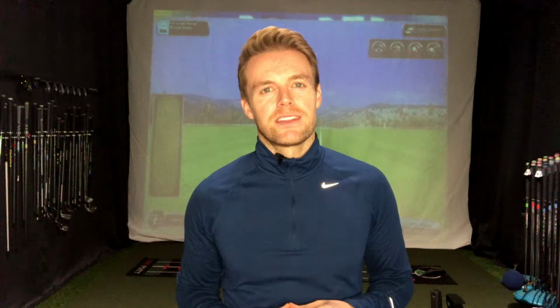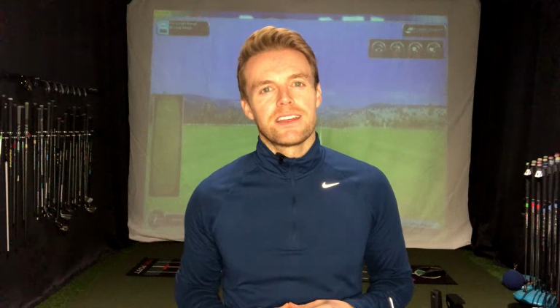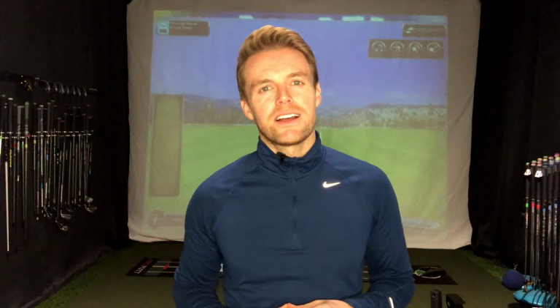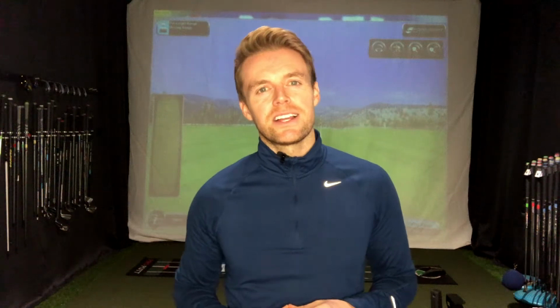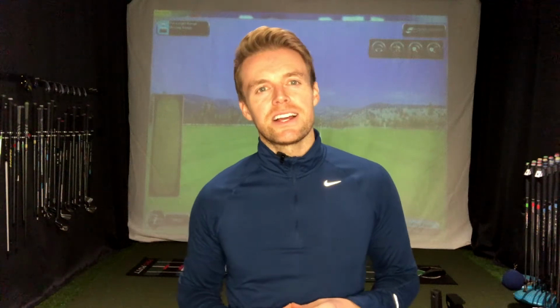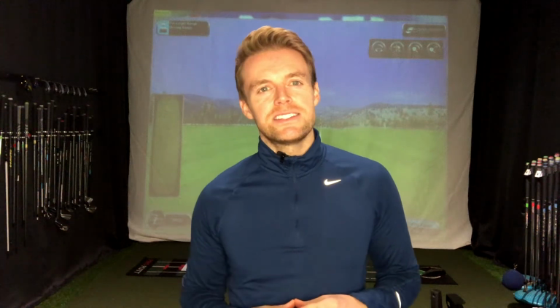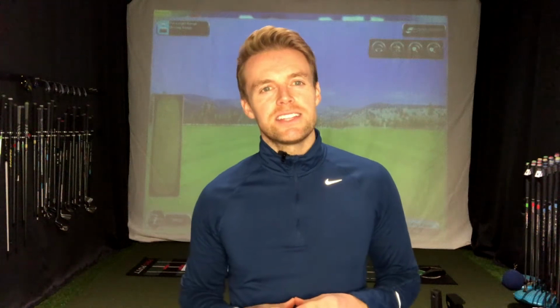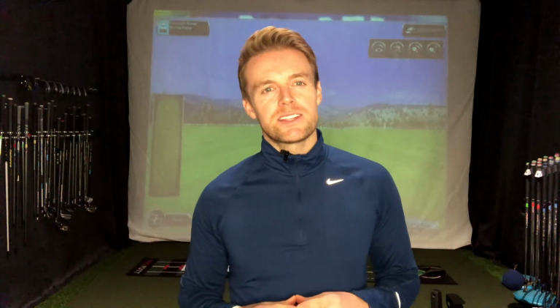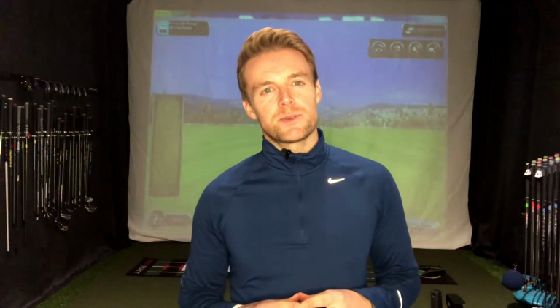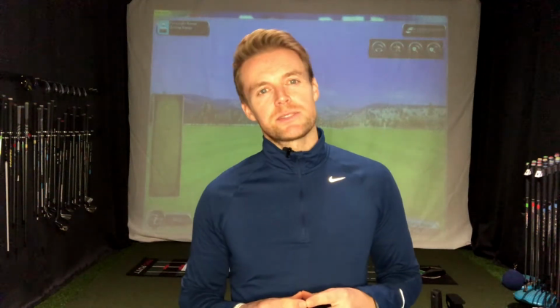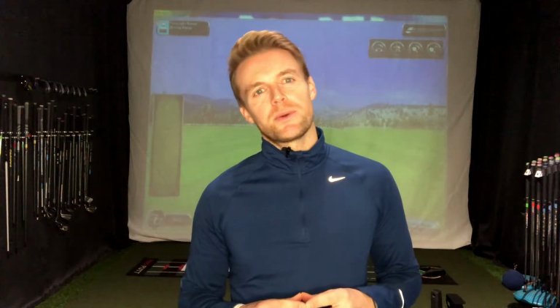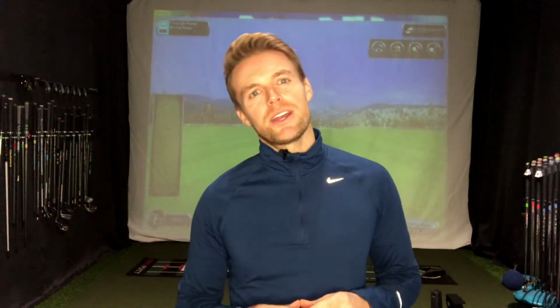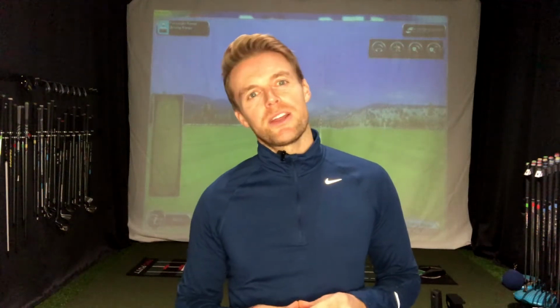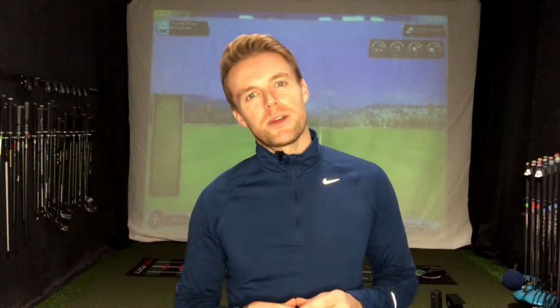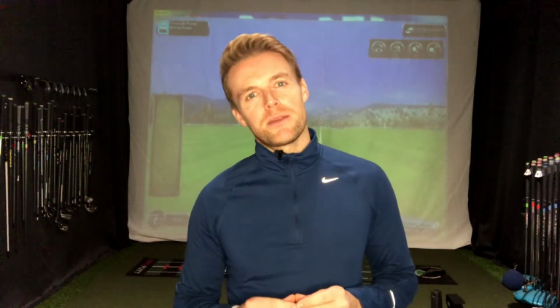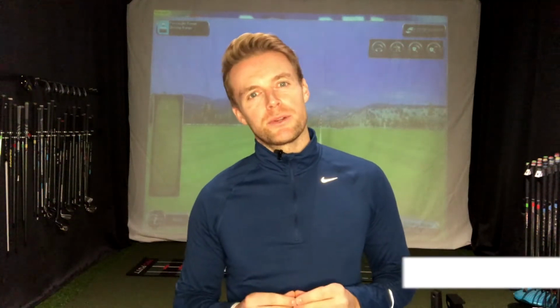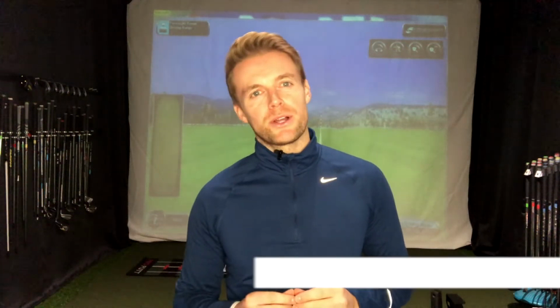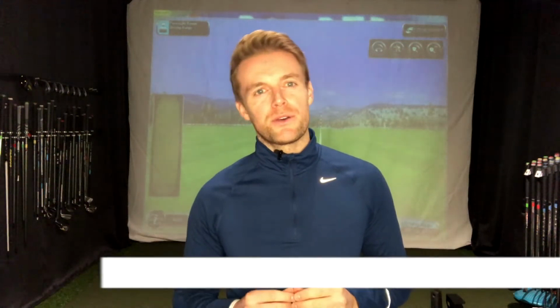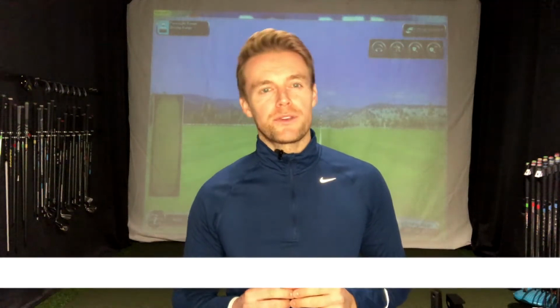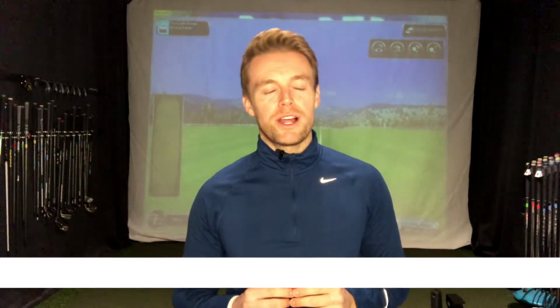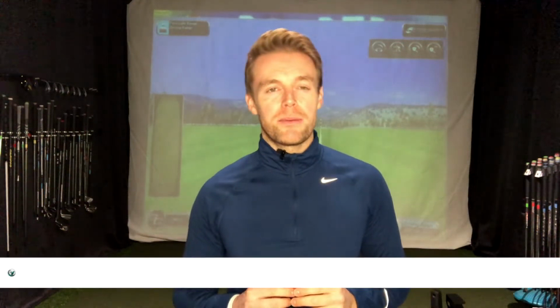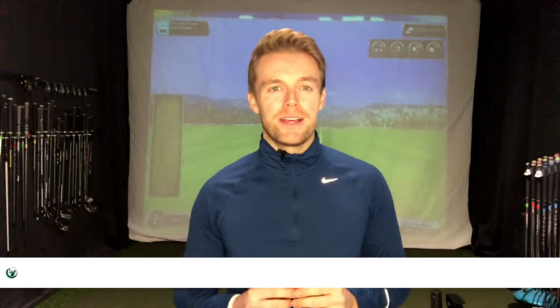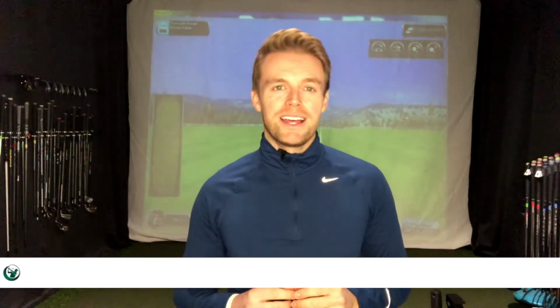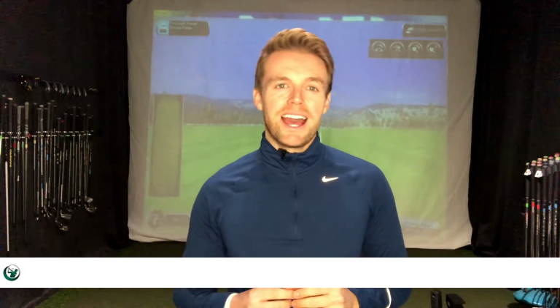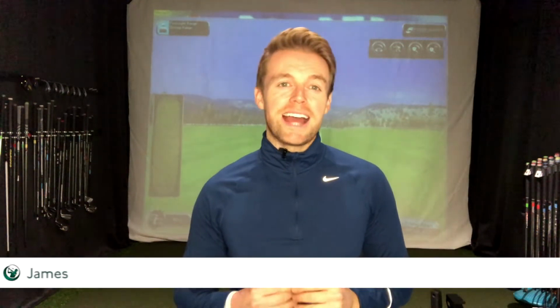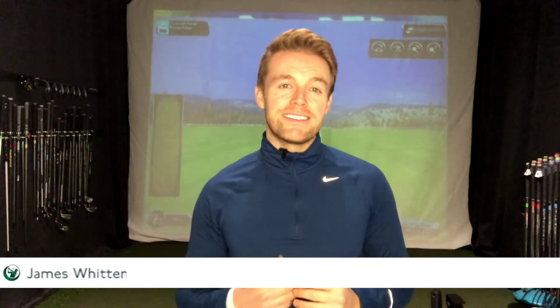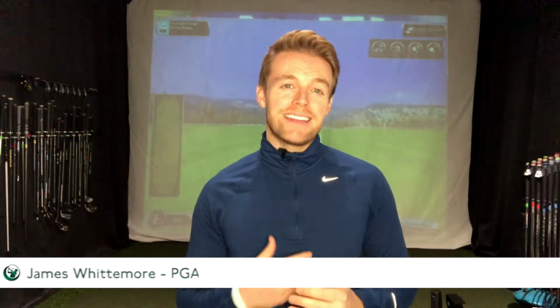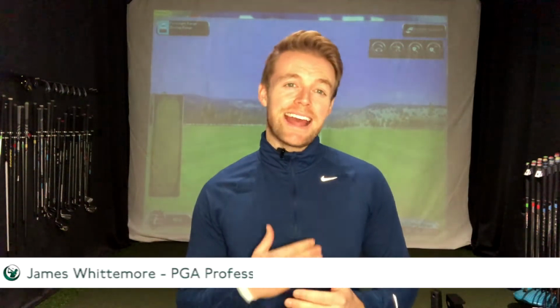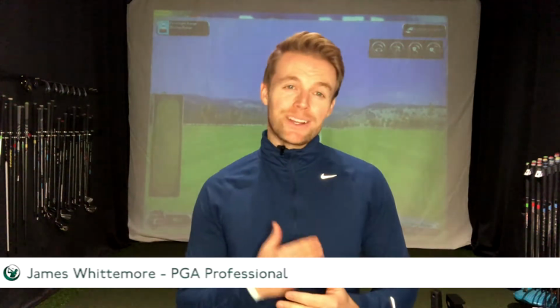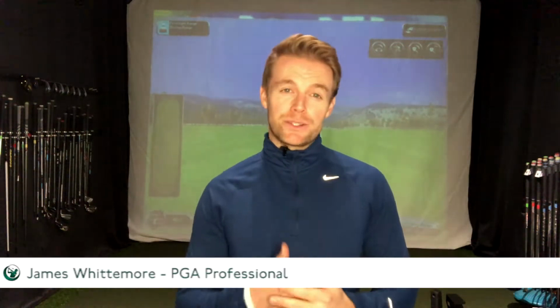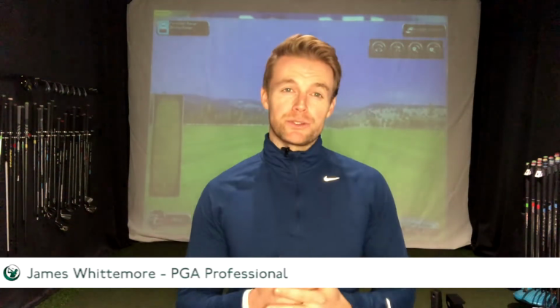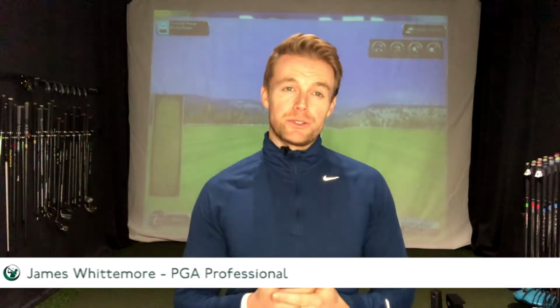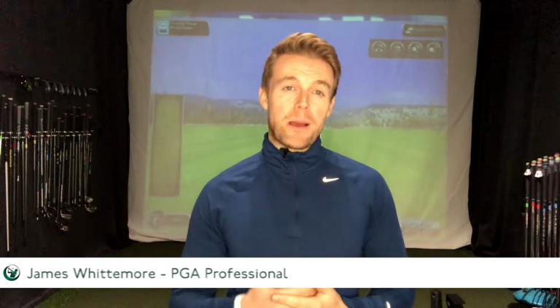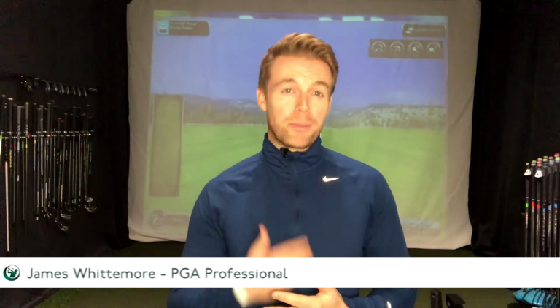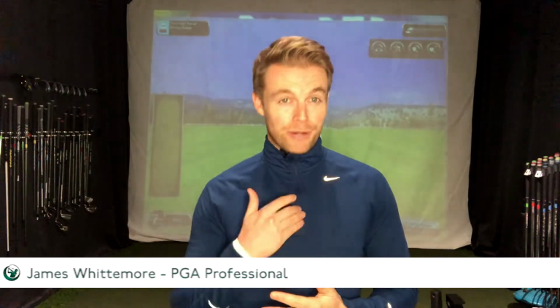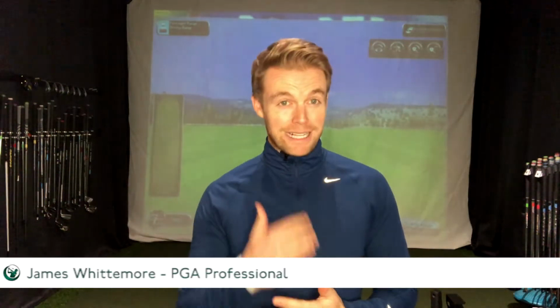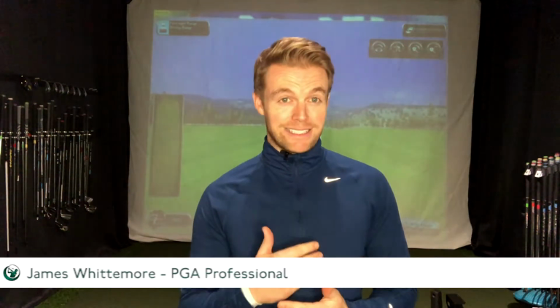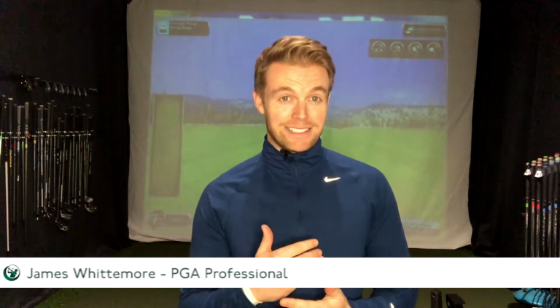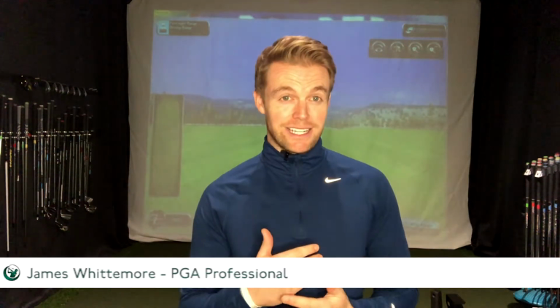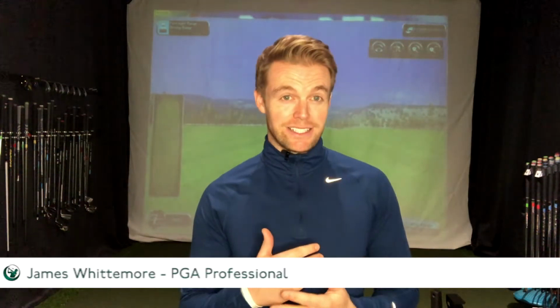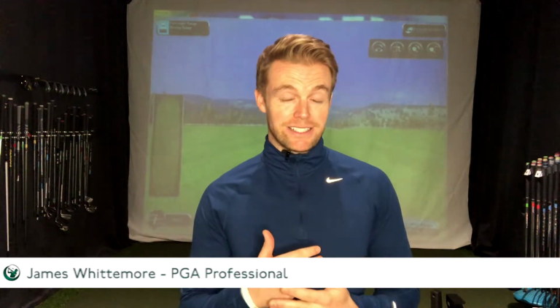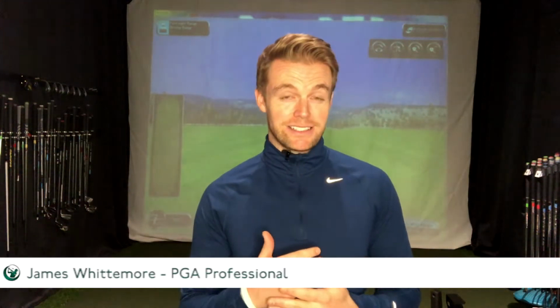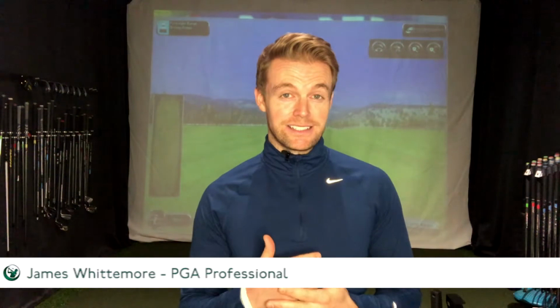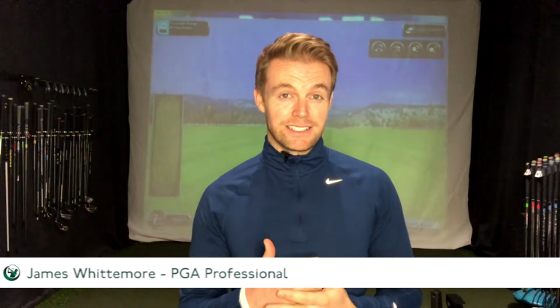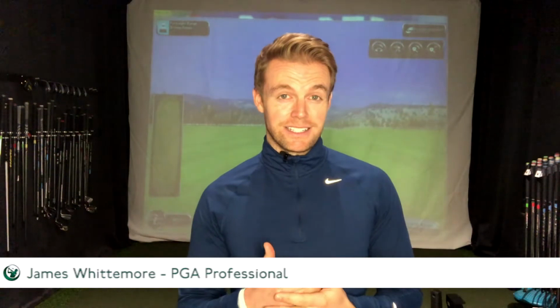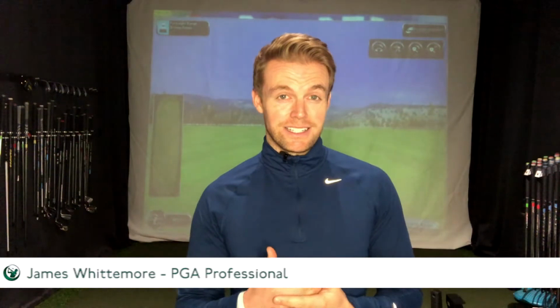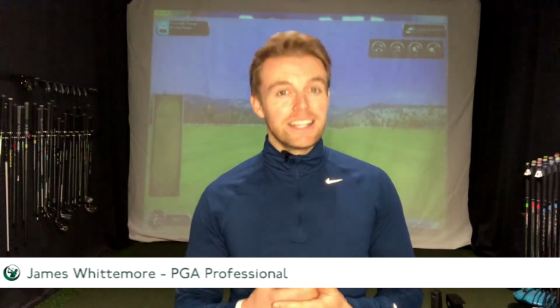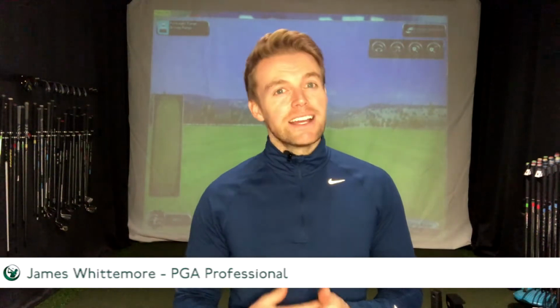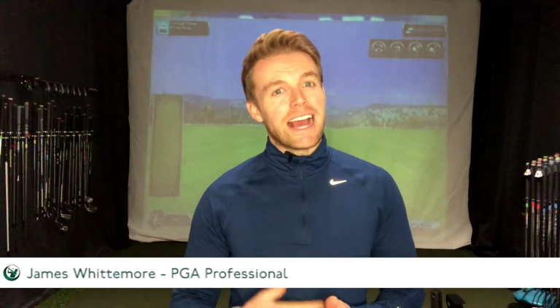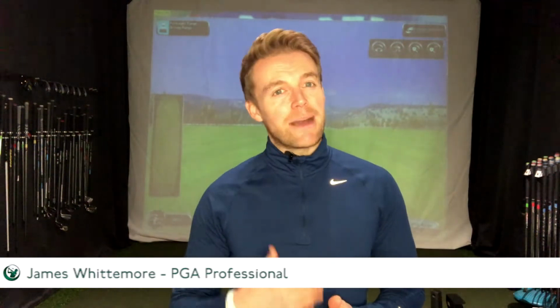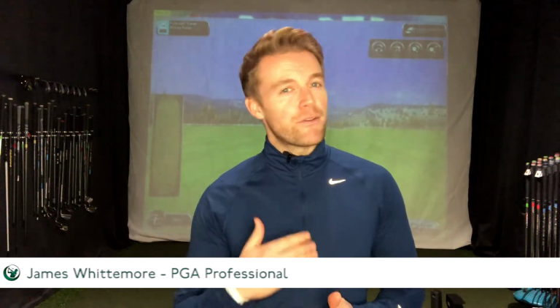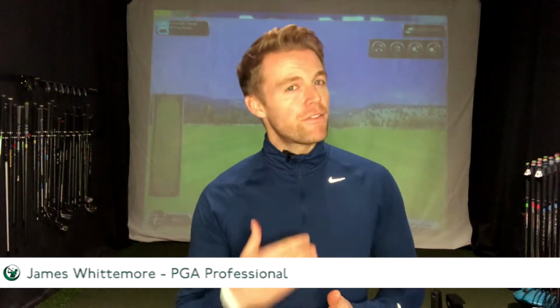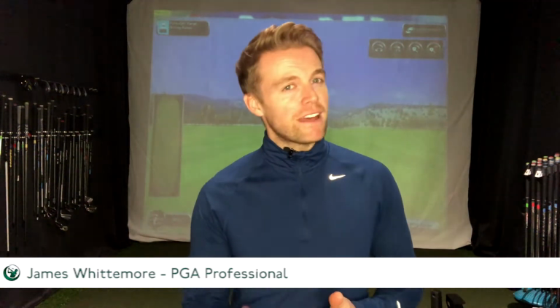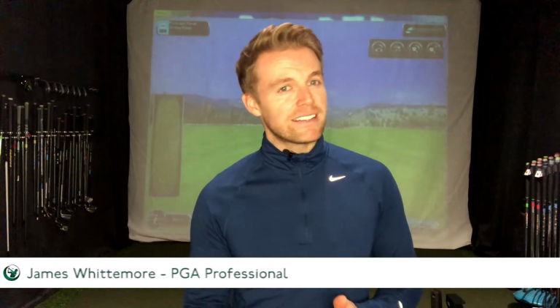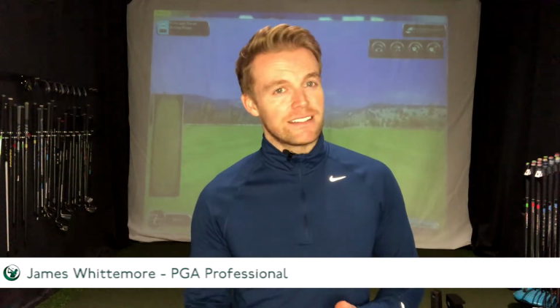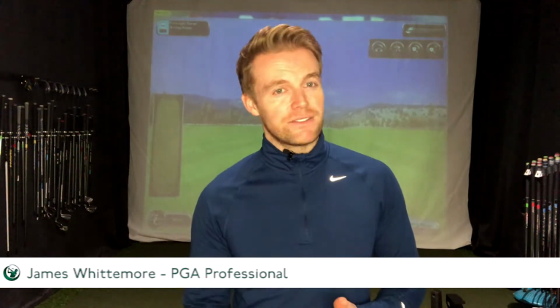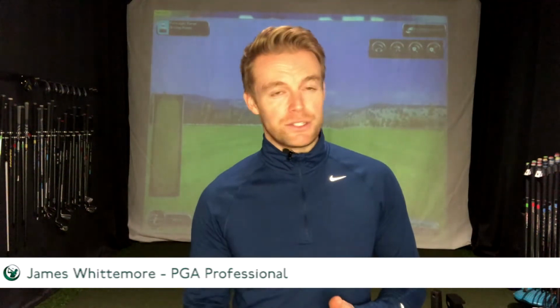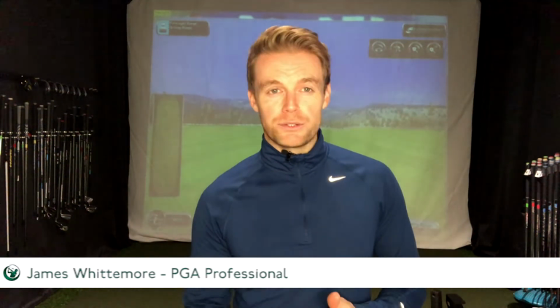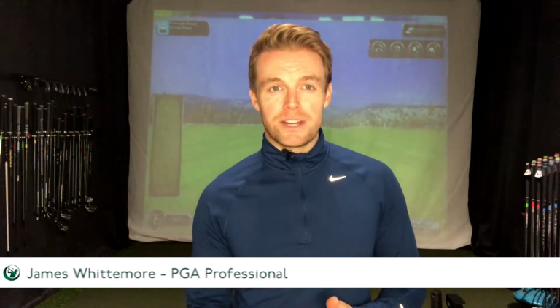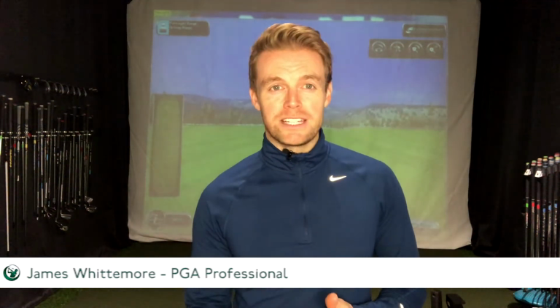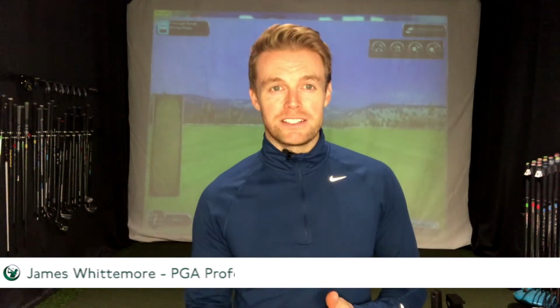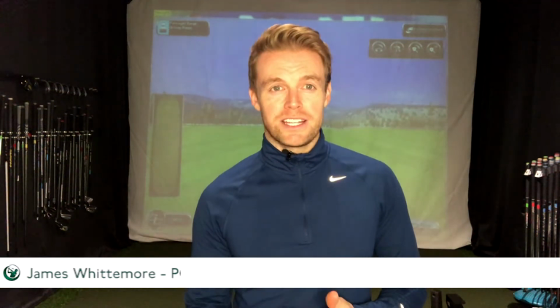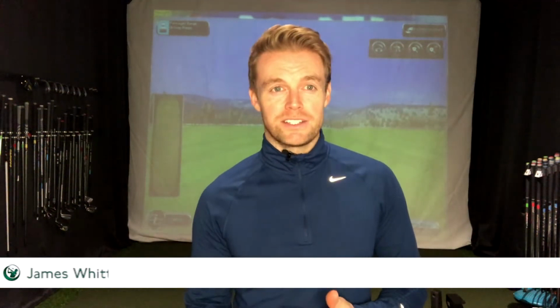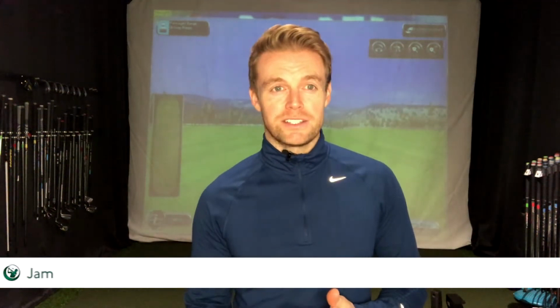Hi guys, James Wittesmore here at Wellenbrook Golf Club and today I'm going to talk to you about practice sessions. How effective is your range session?